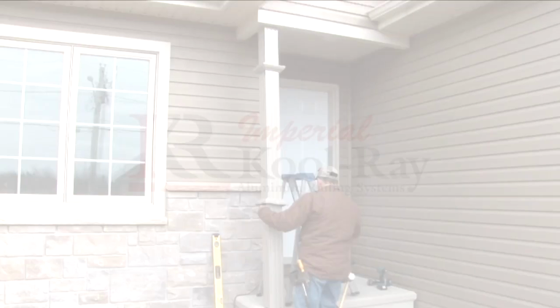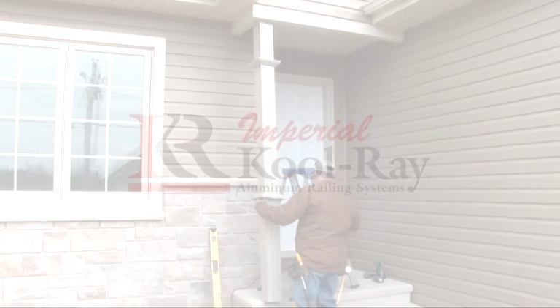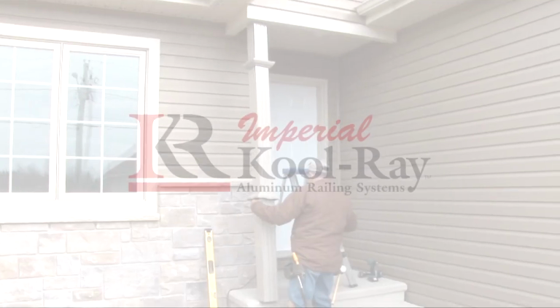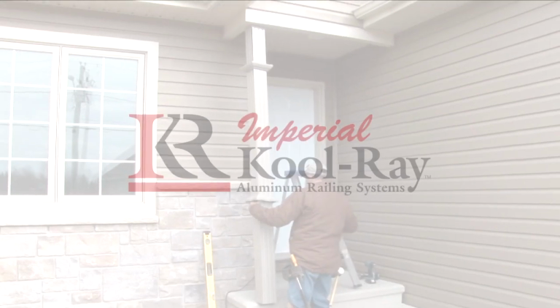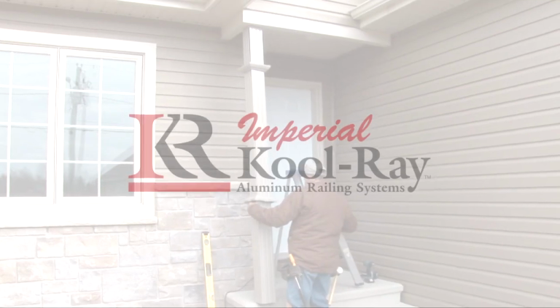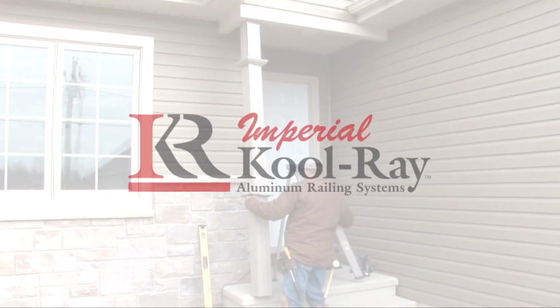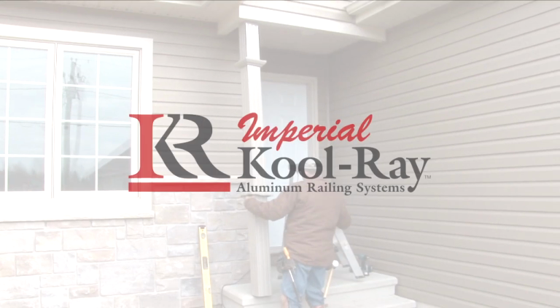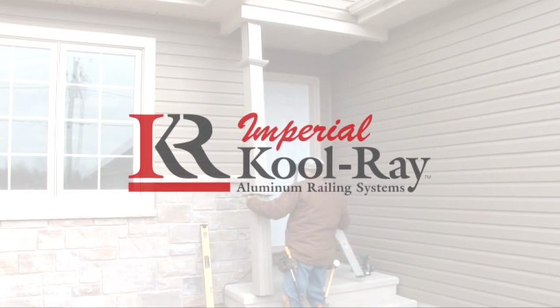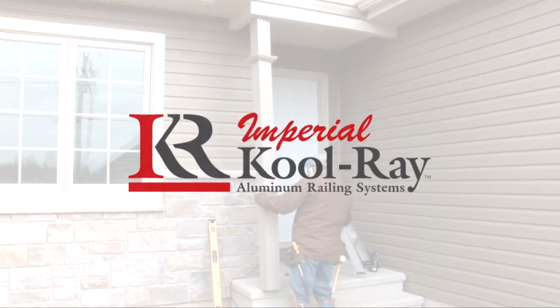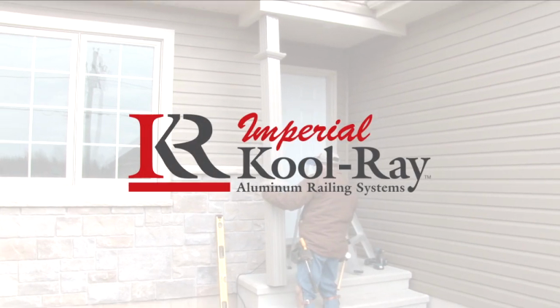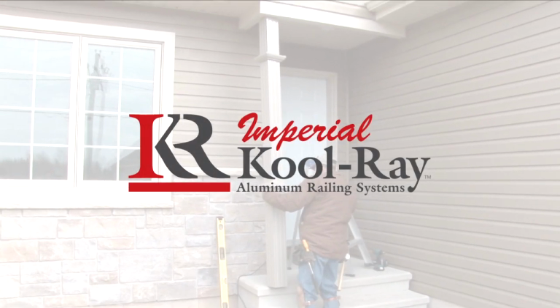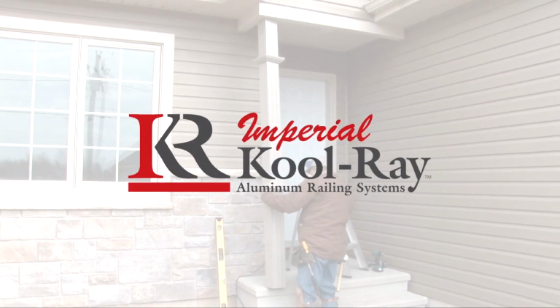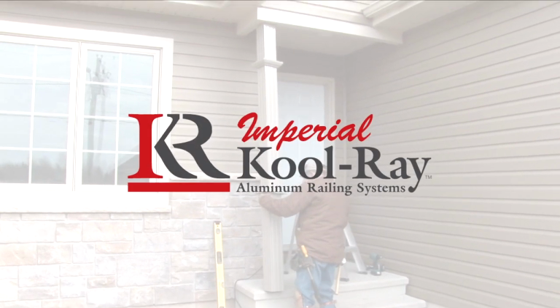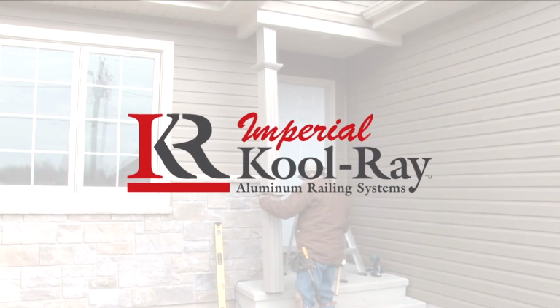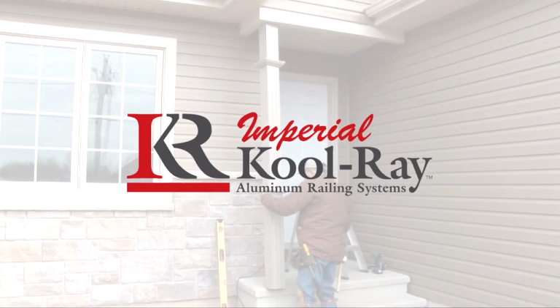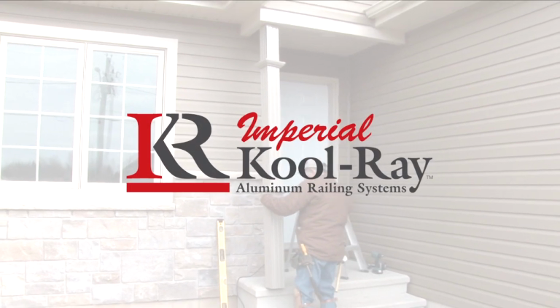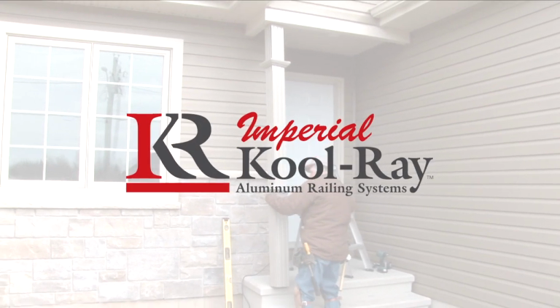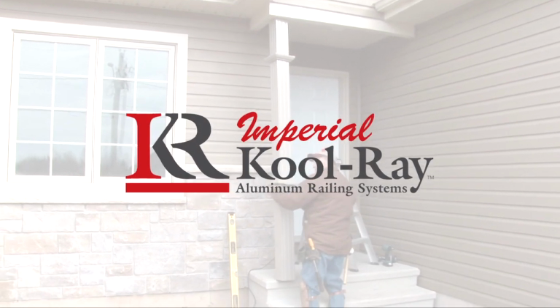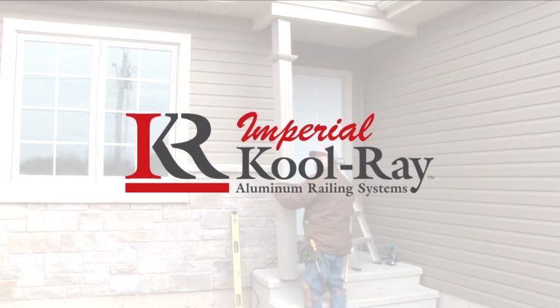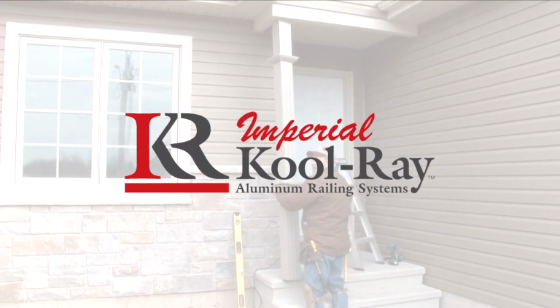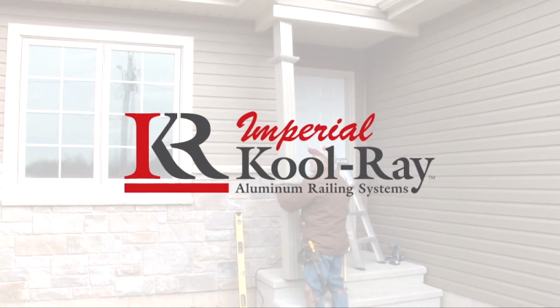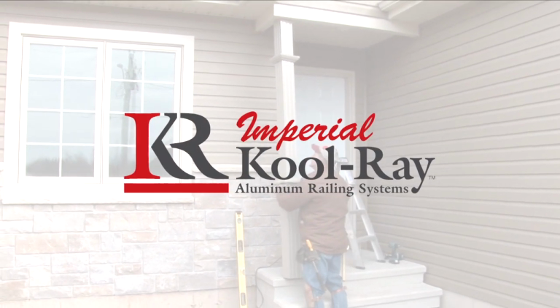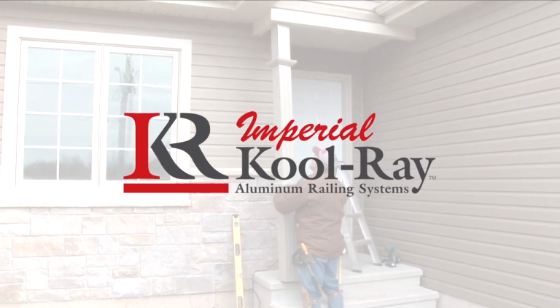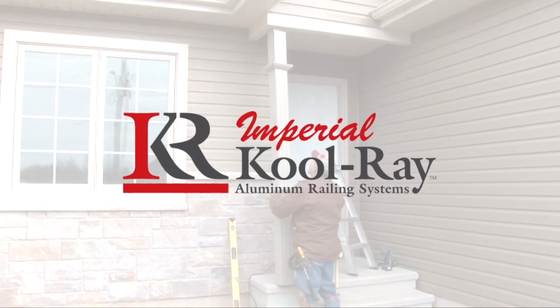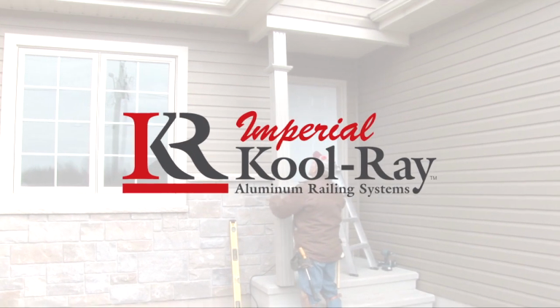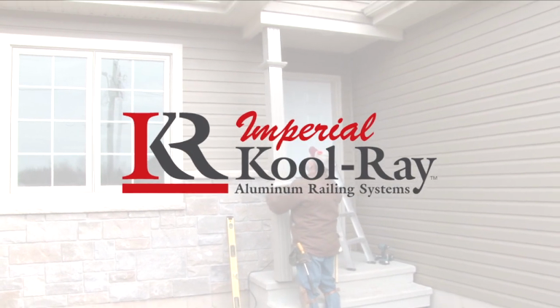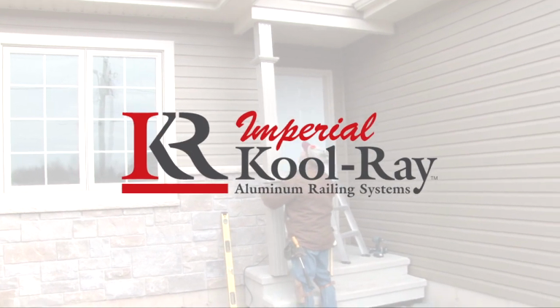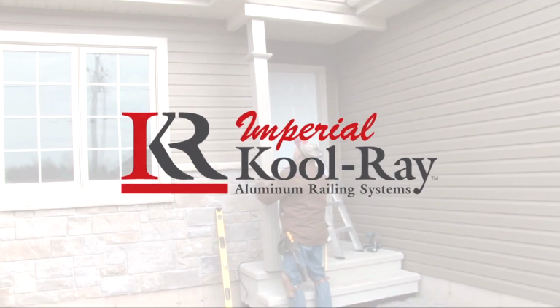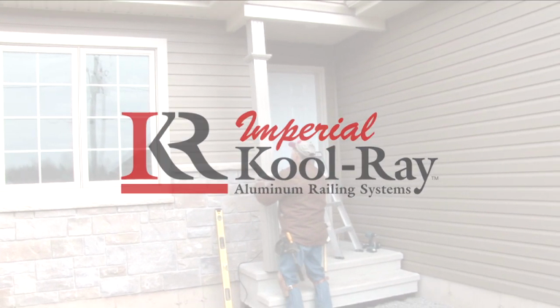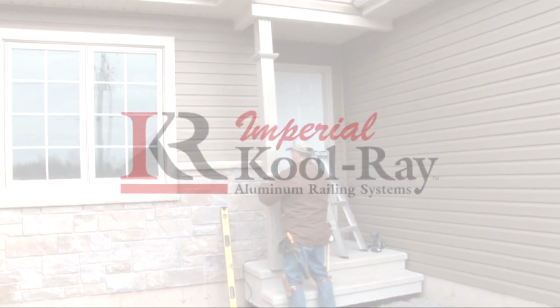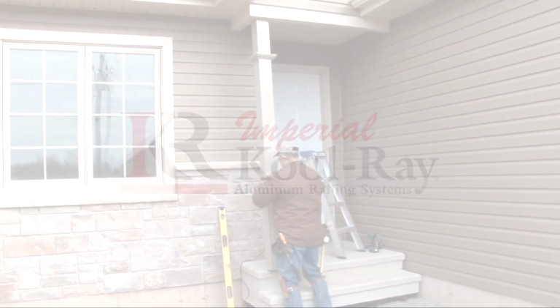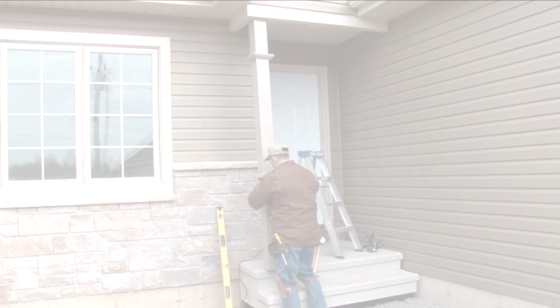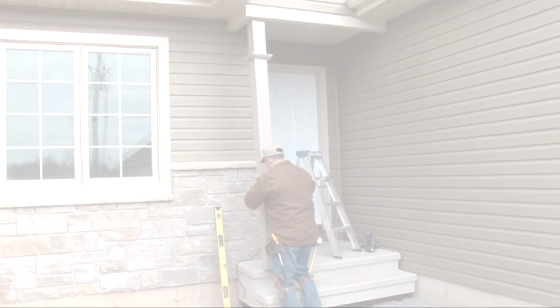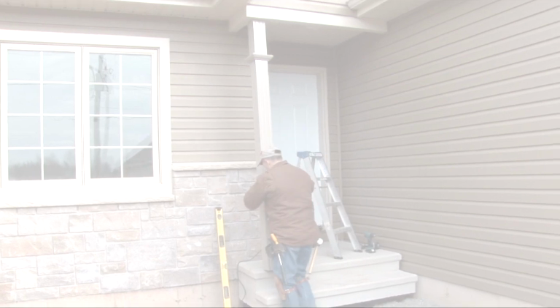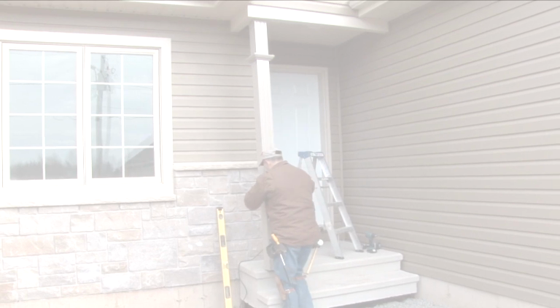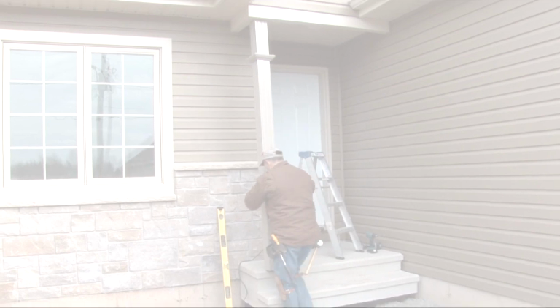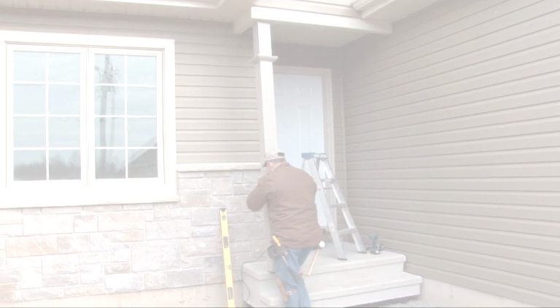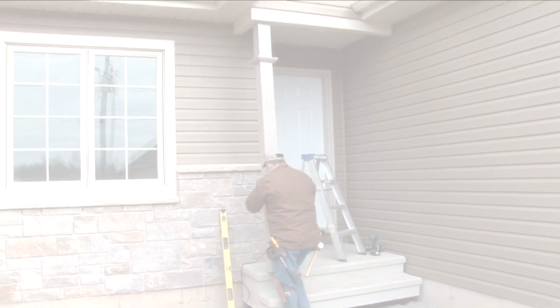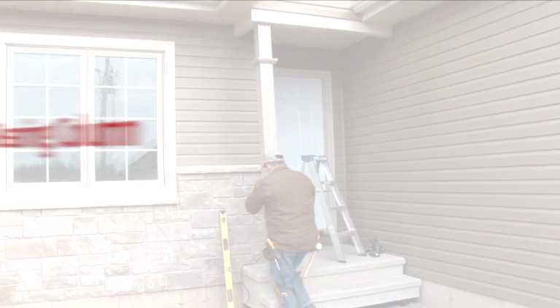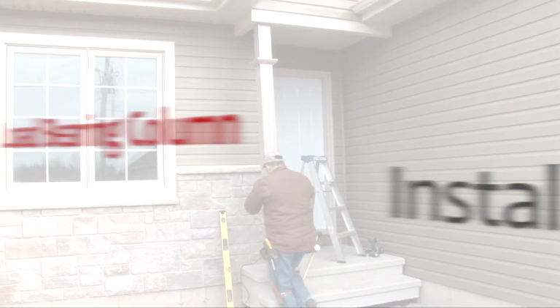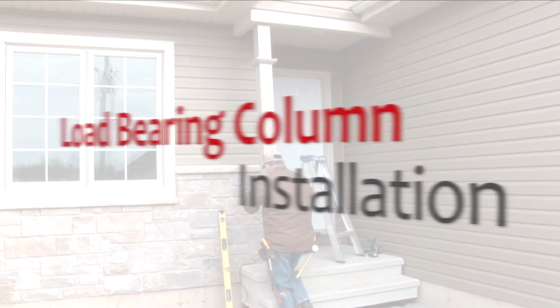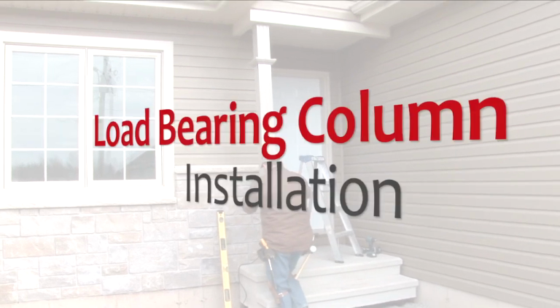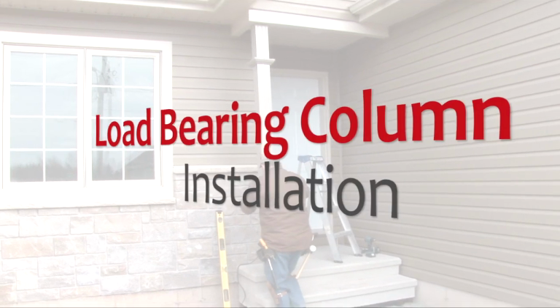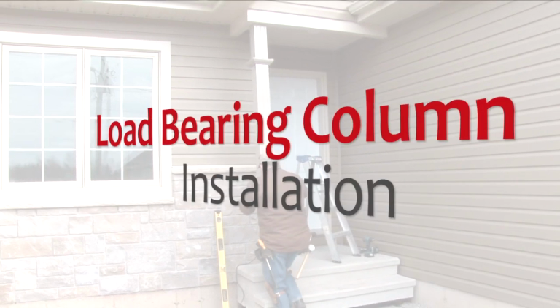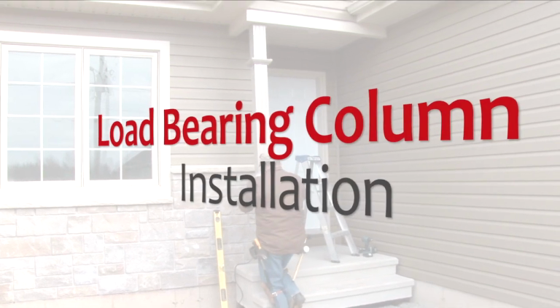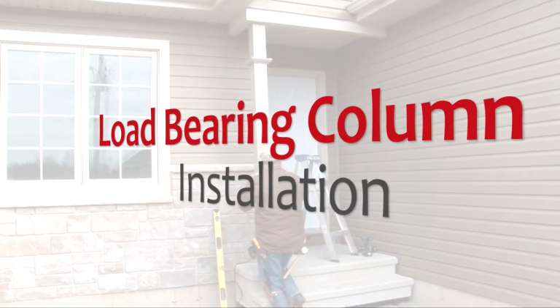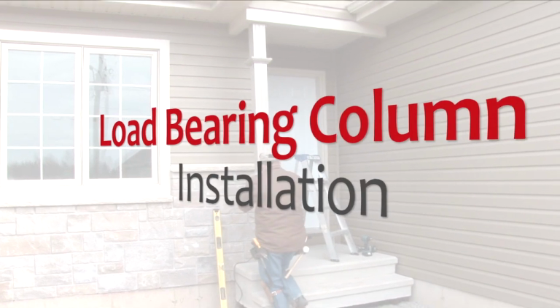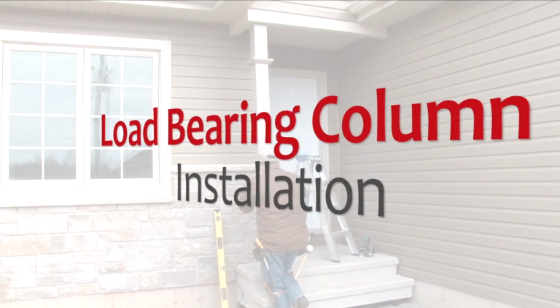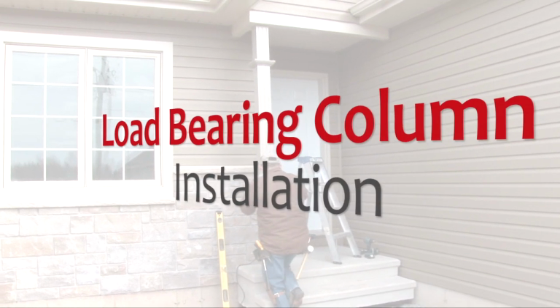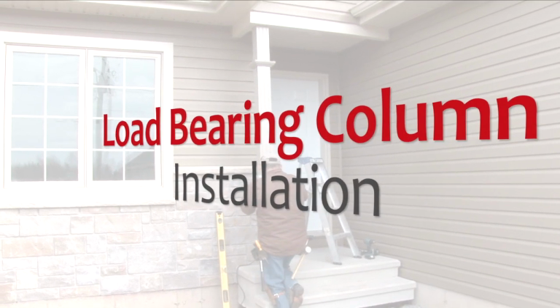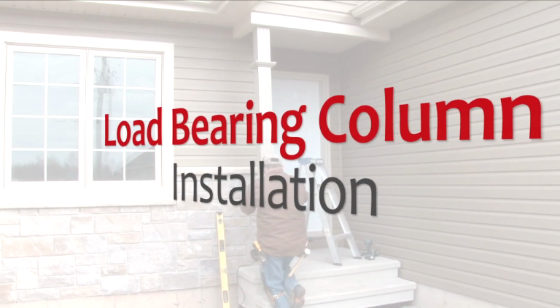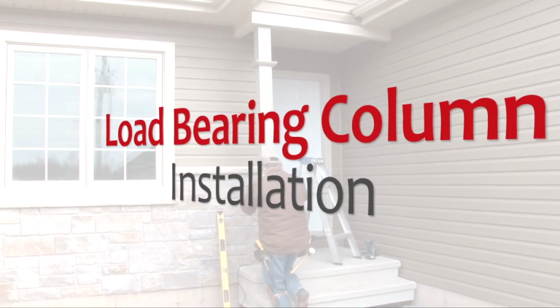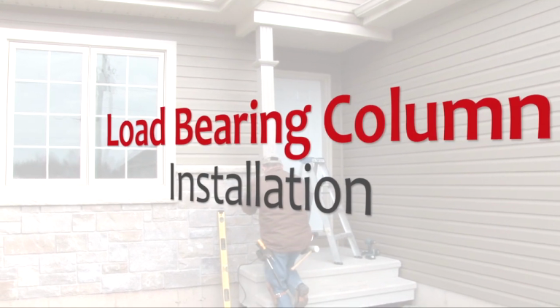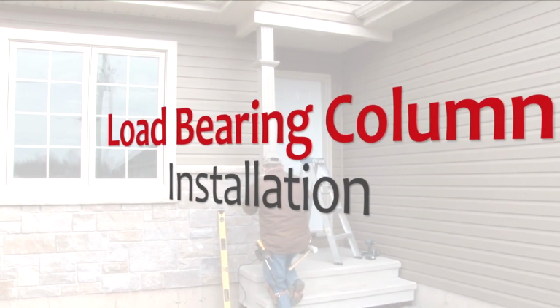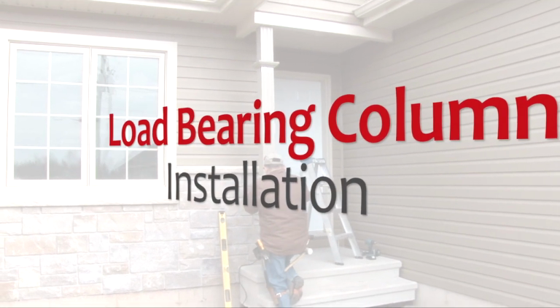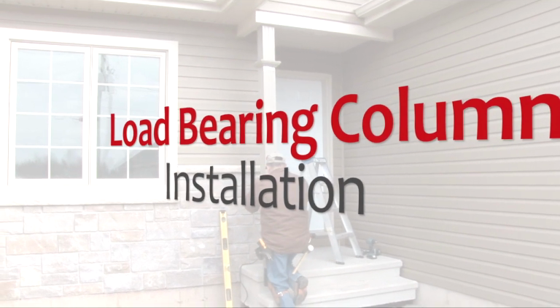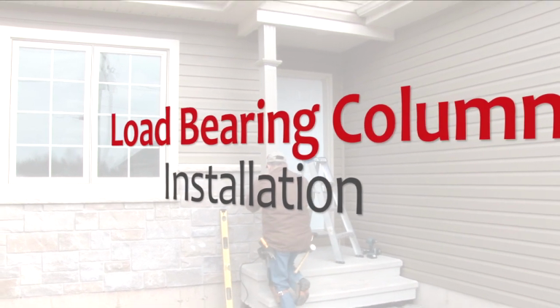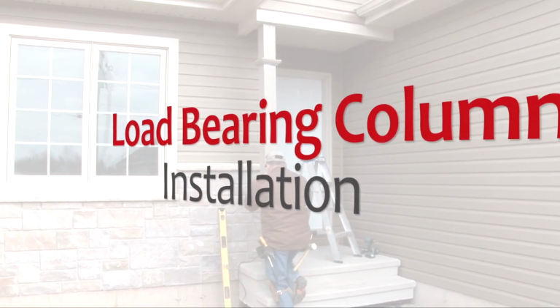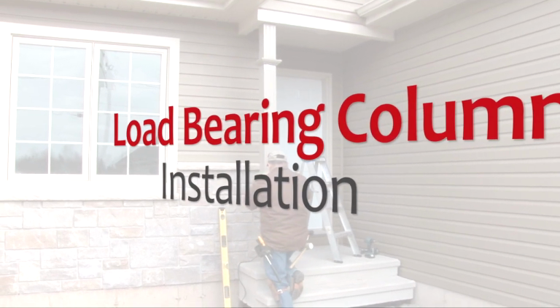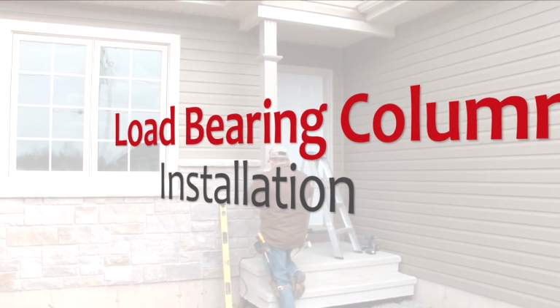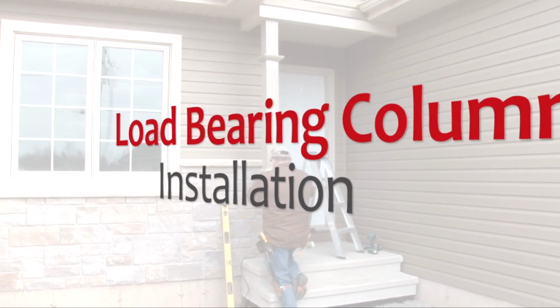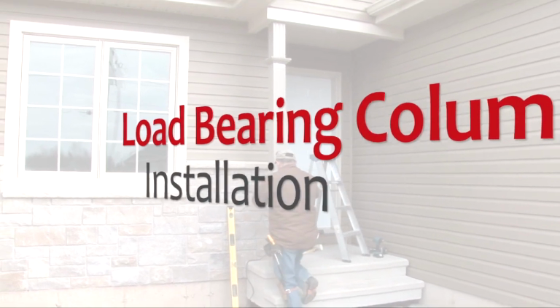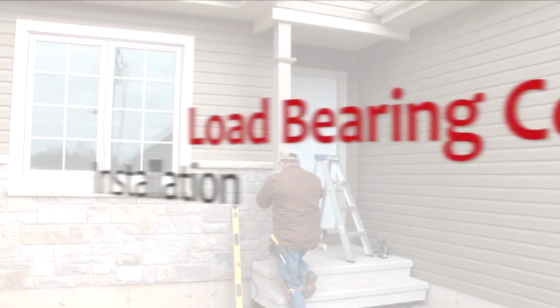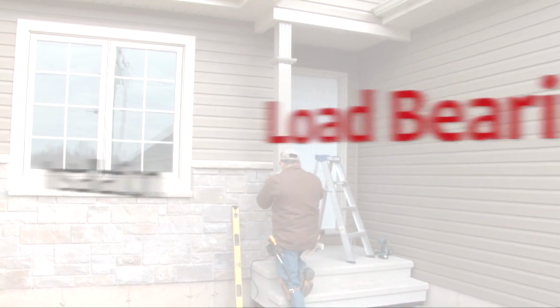Imperial Coolray Aluminum Railing Systems. Load-bearing column installation instructions.